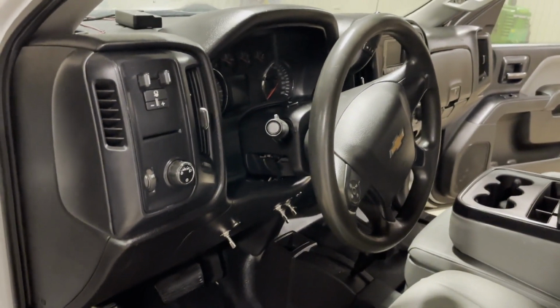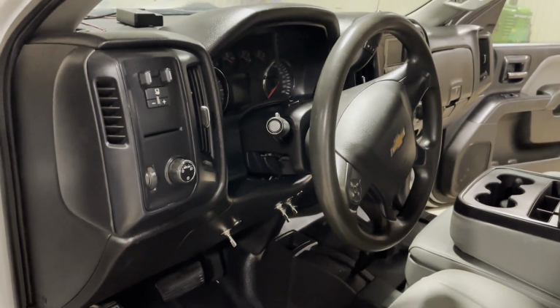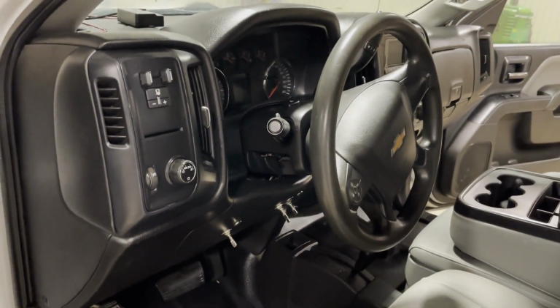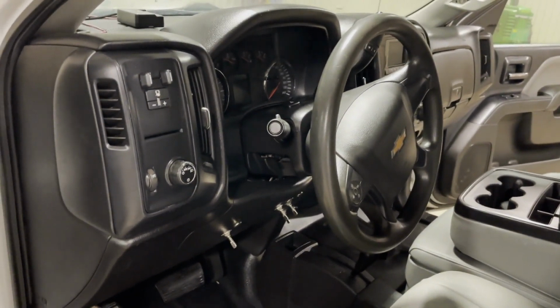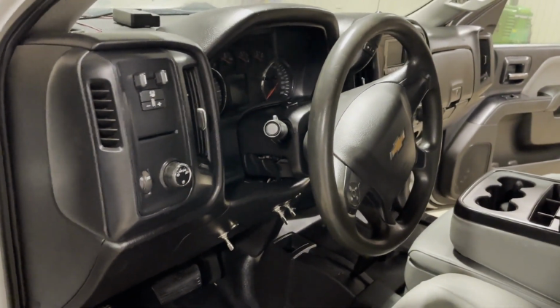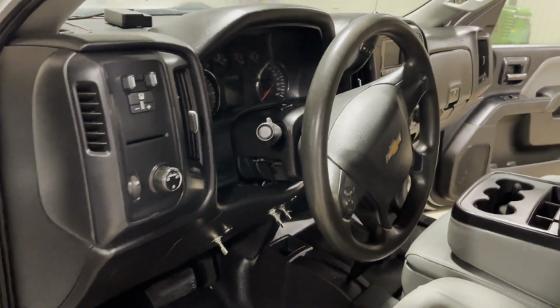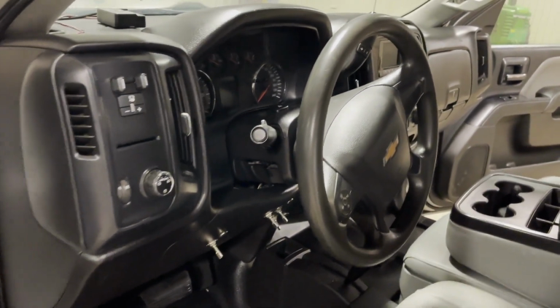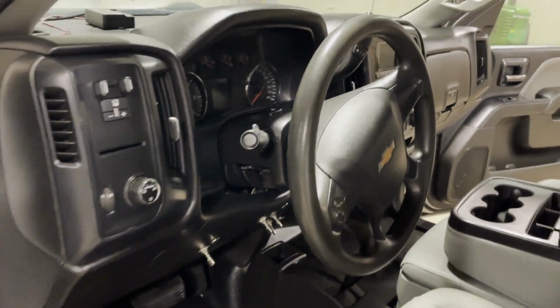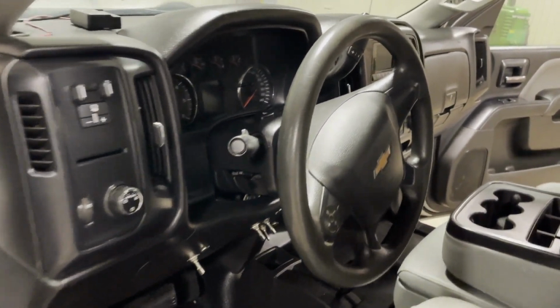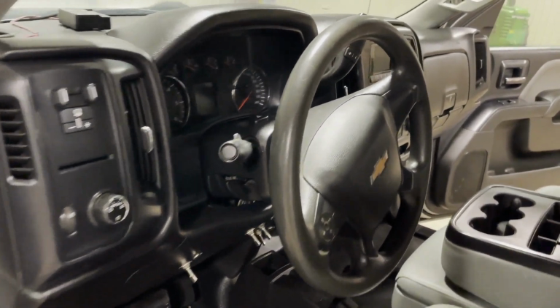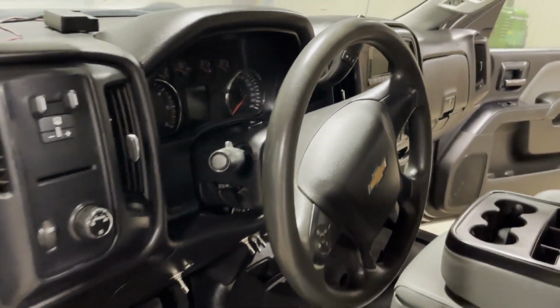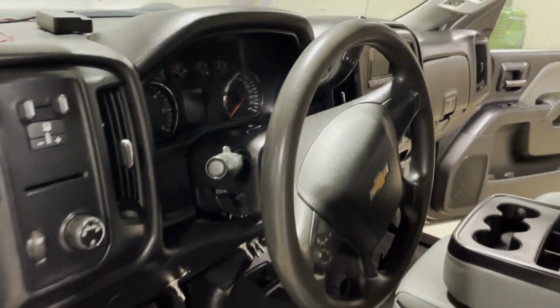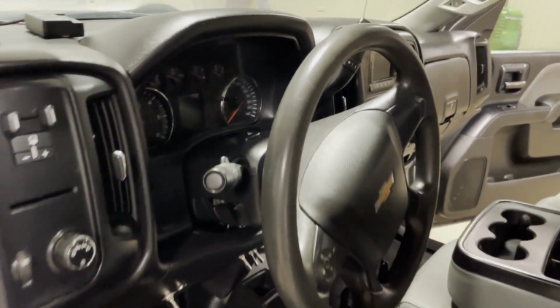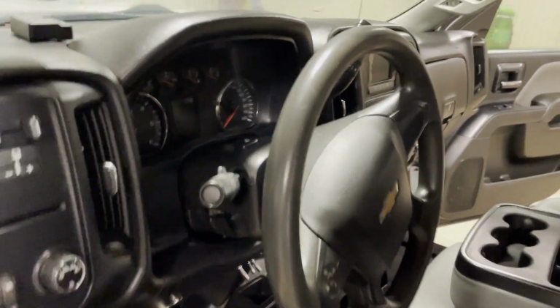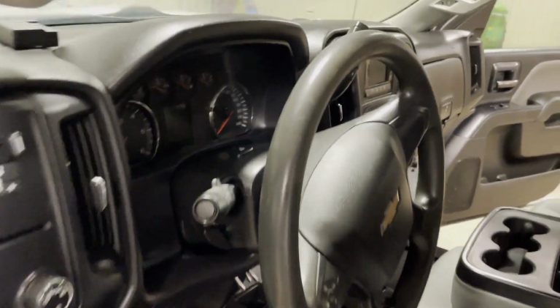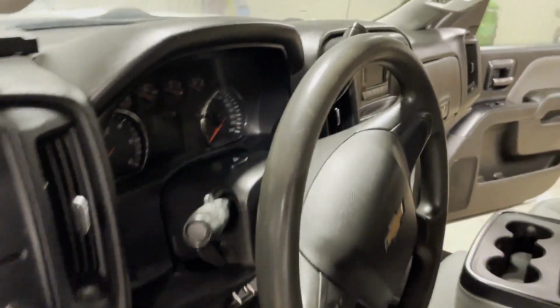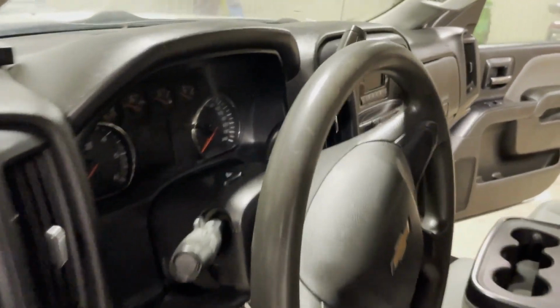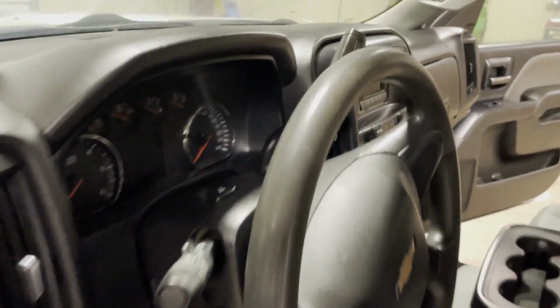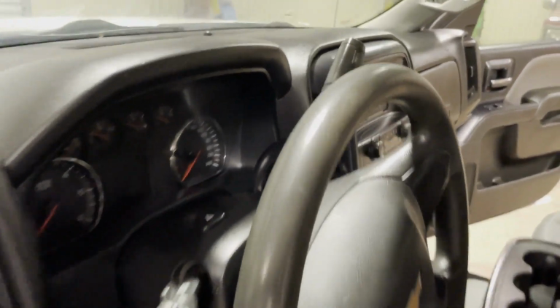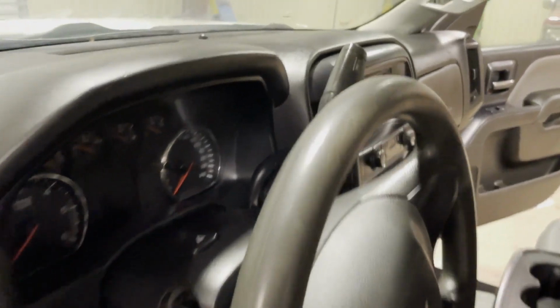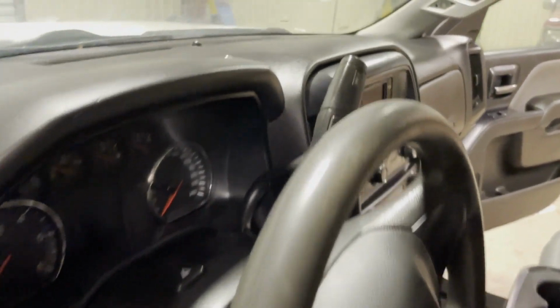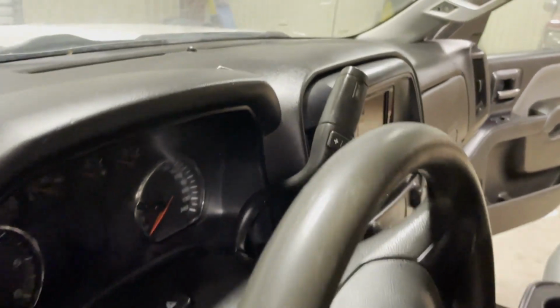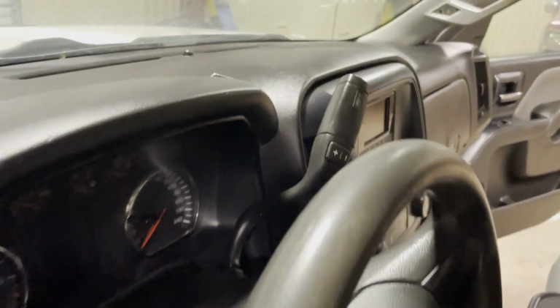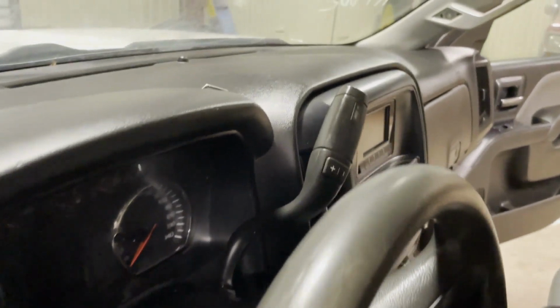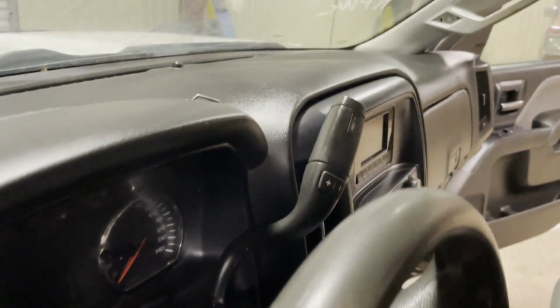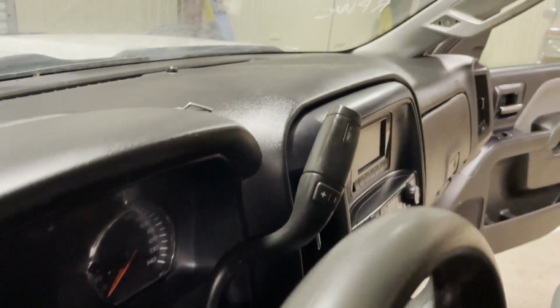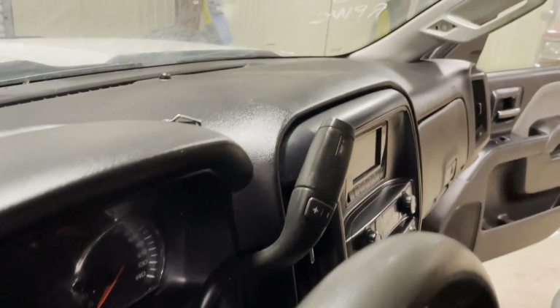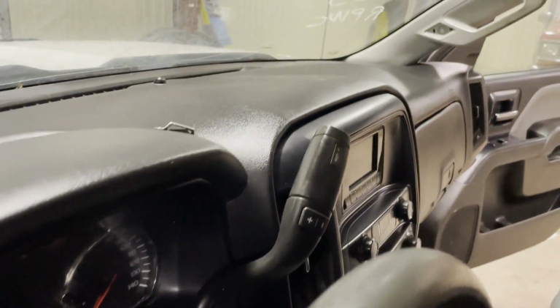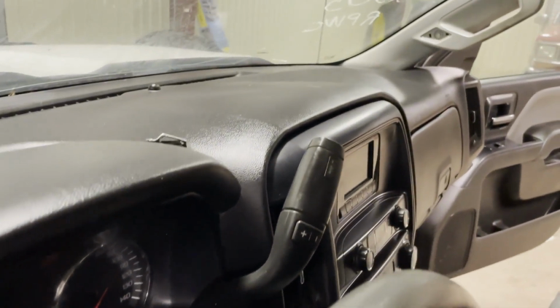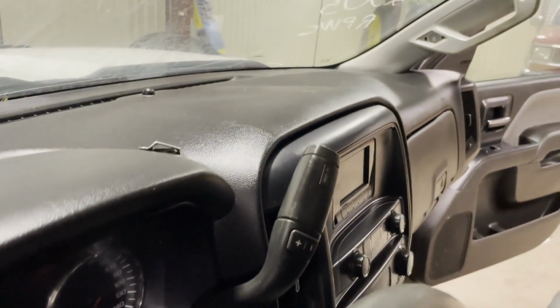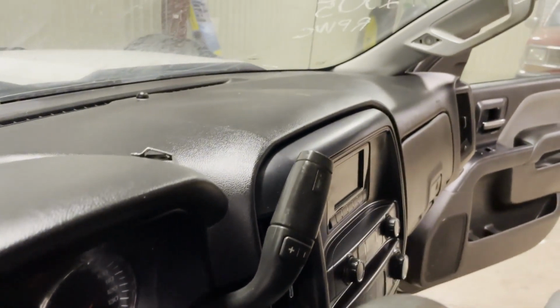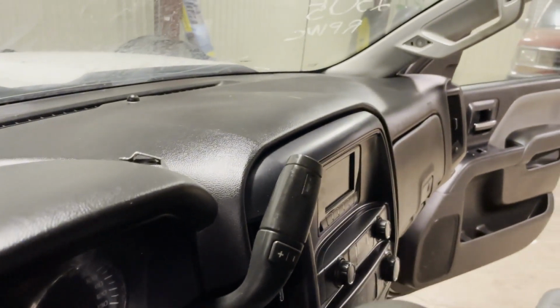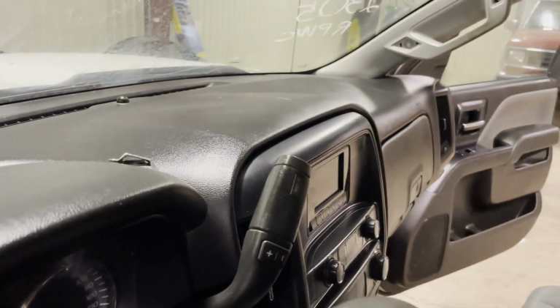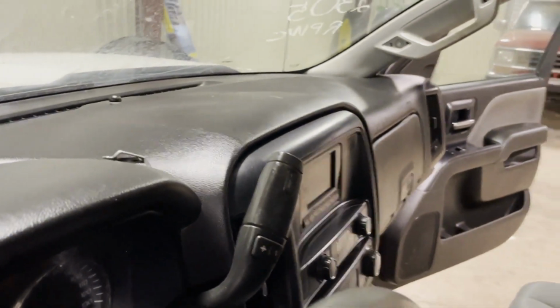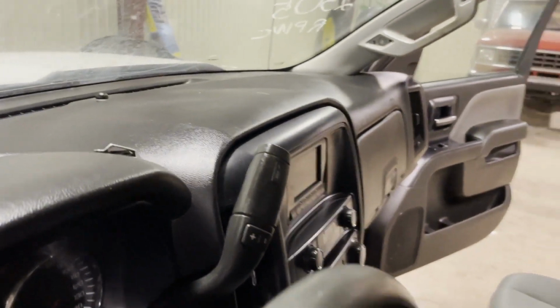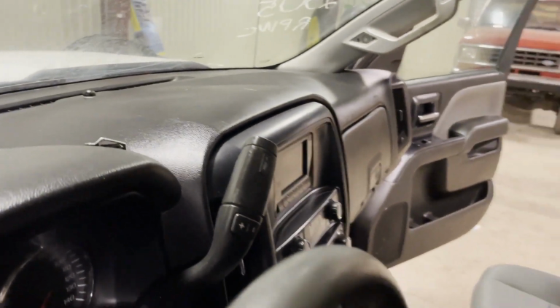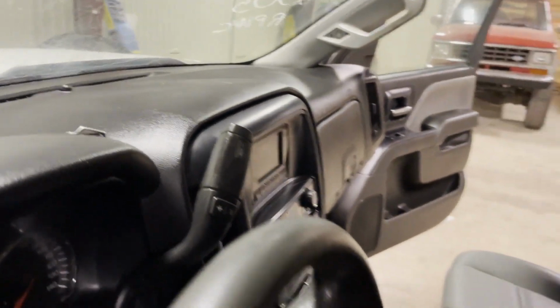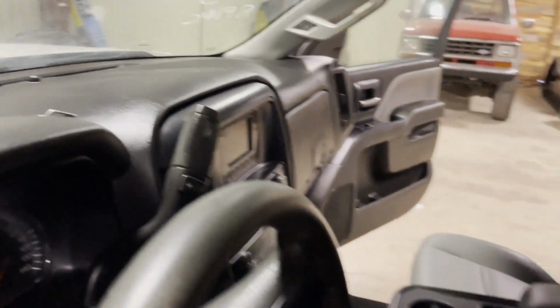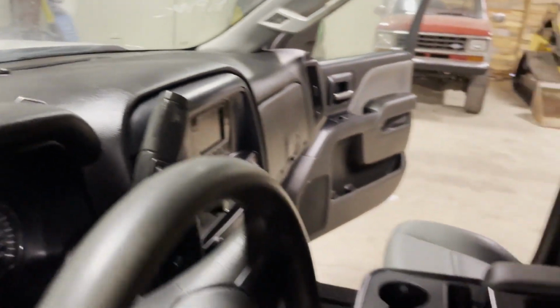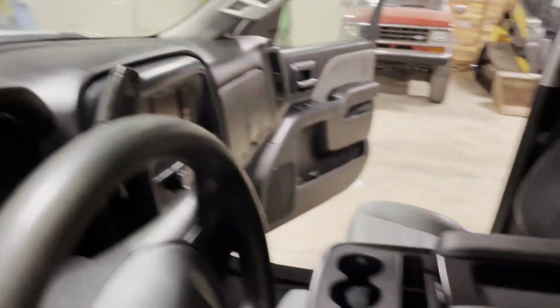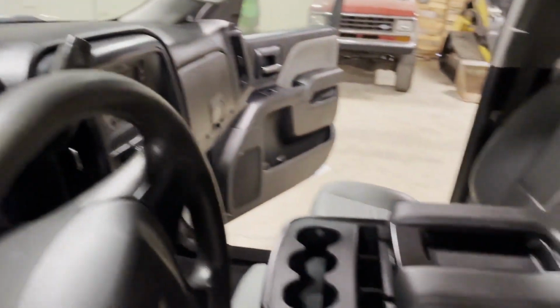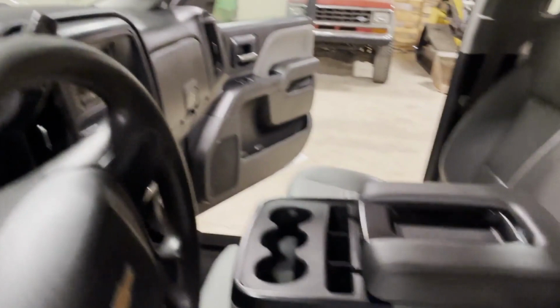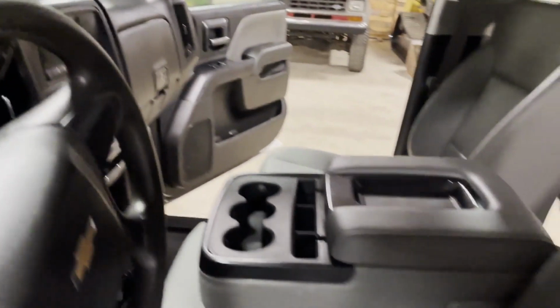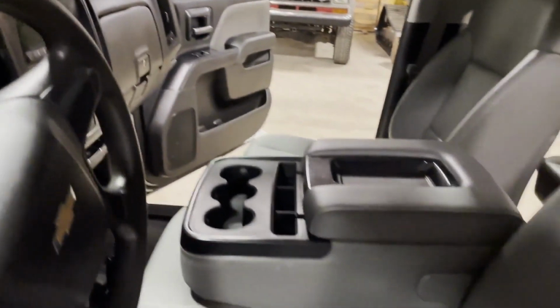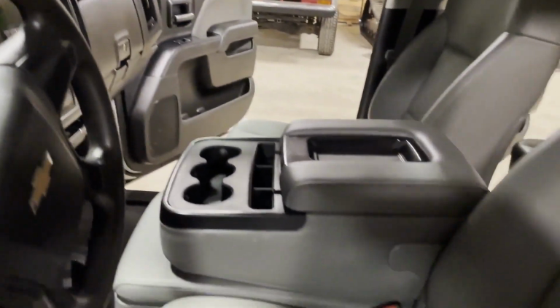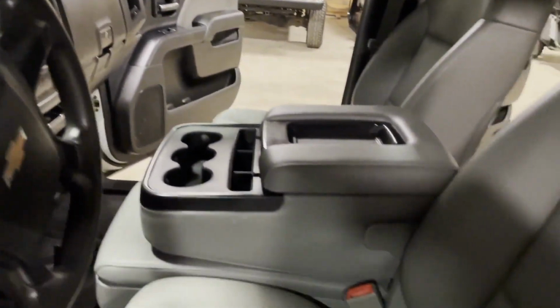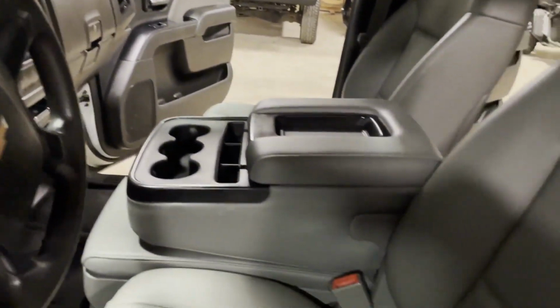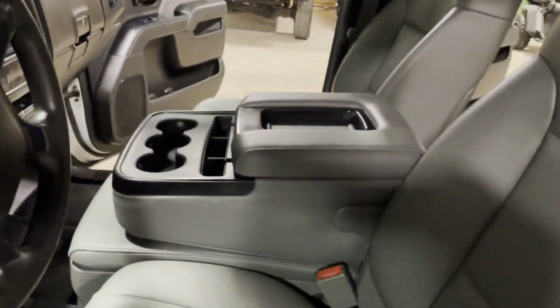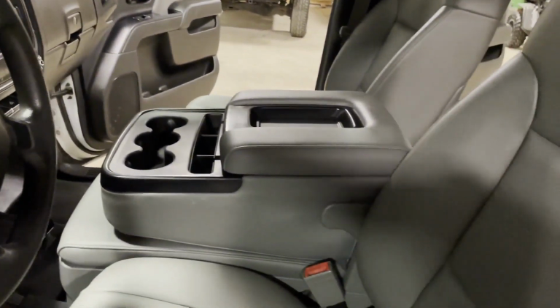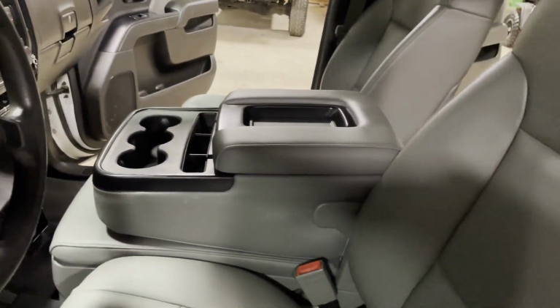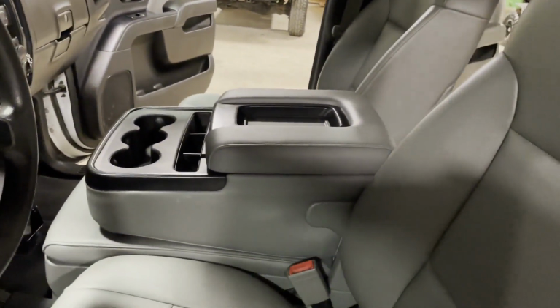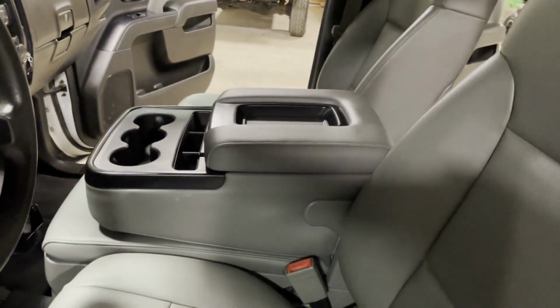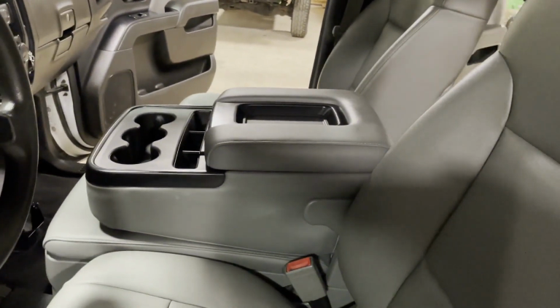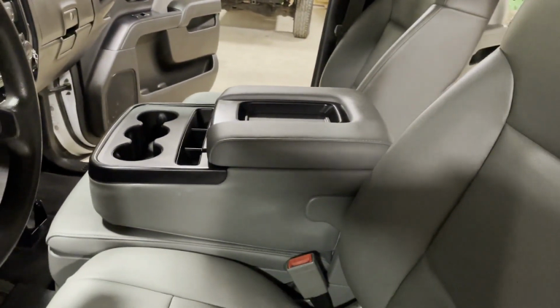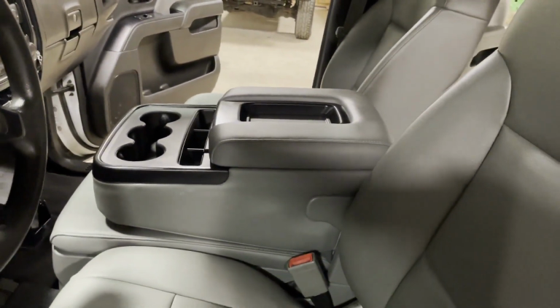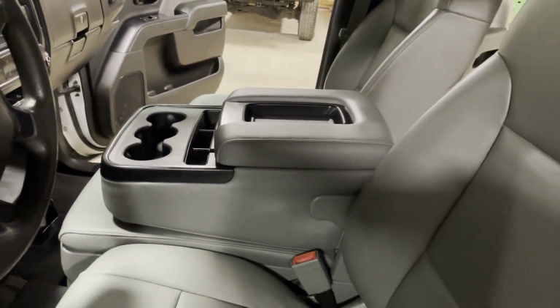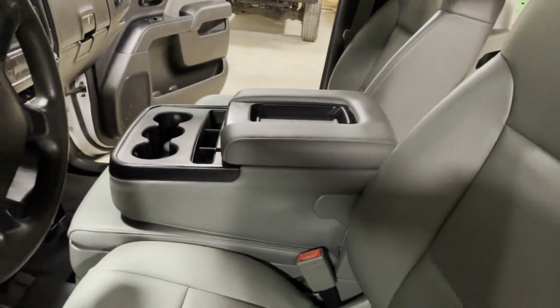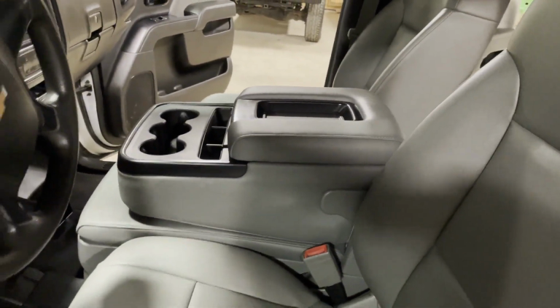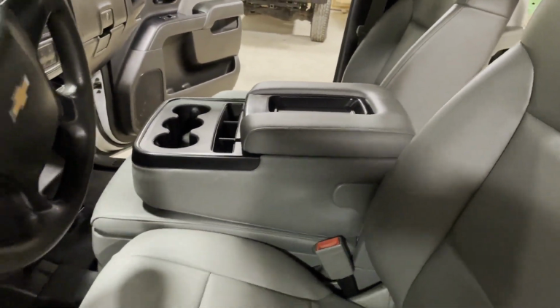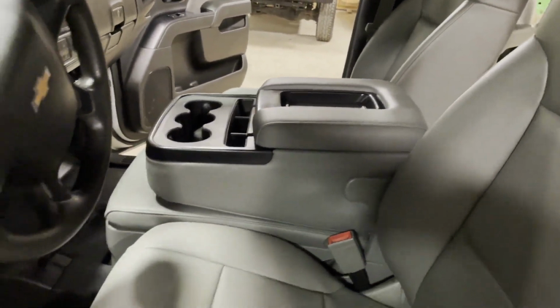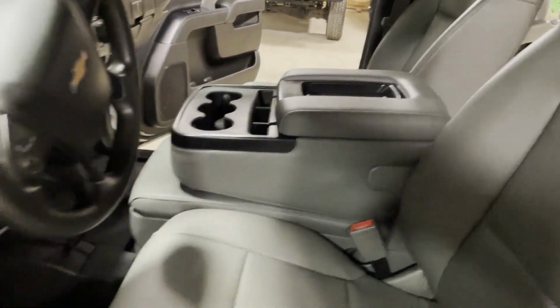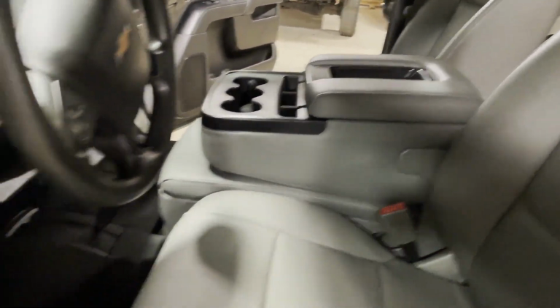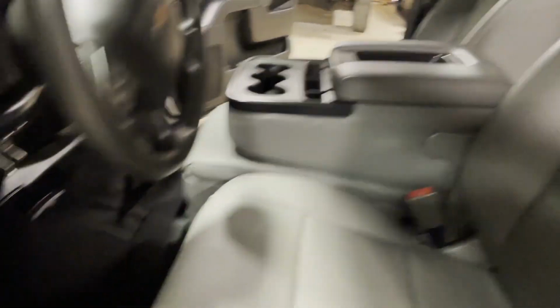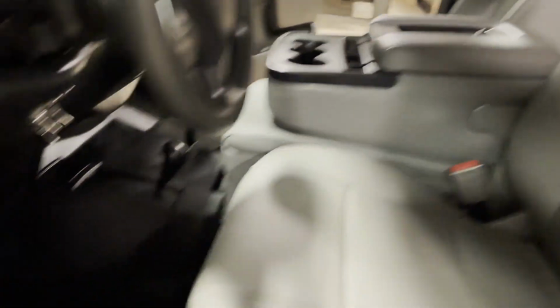Our dash — everything seems to be pretty good. This is the good year model dash, so we don't have any issues with the dash like we see. Our console, same way, not all tore up or broke up.